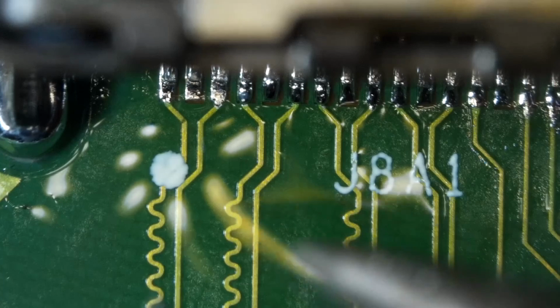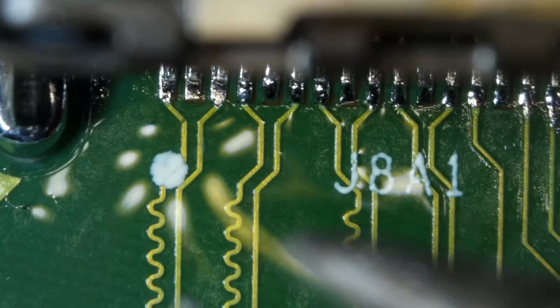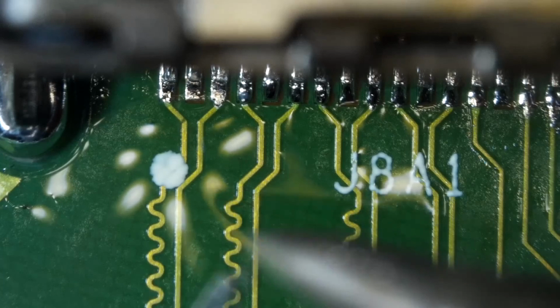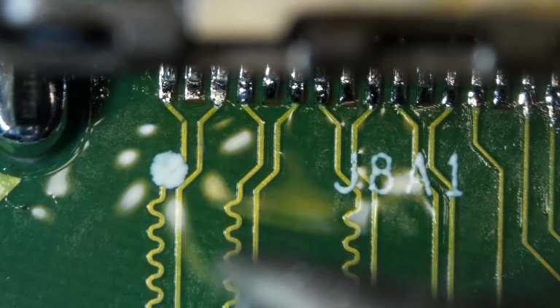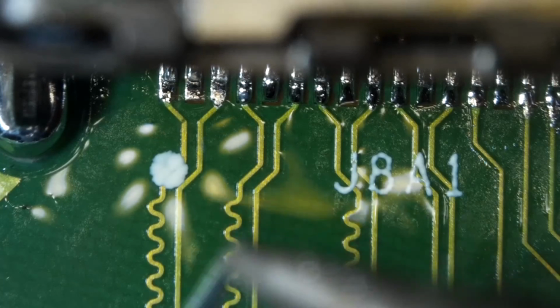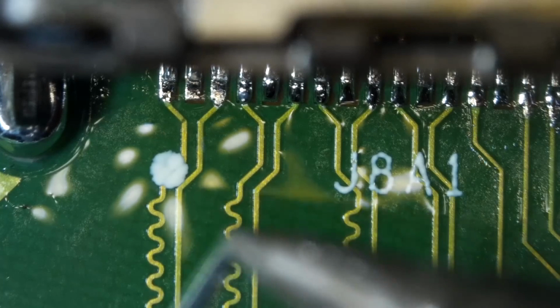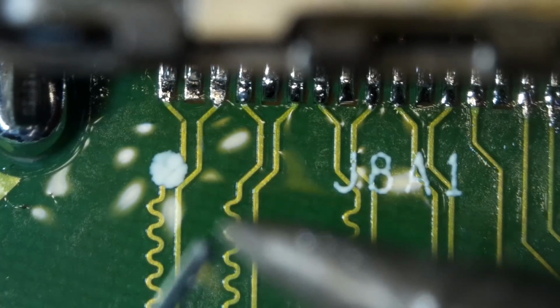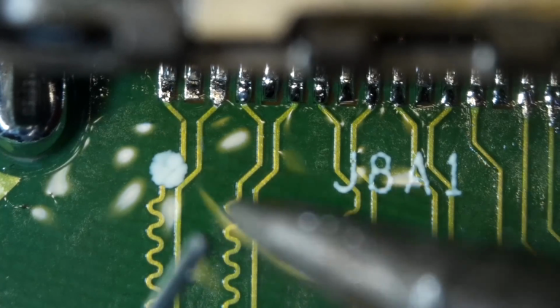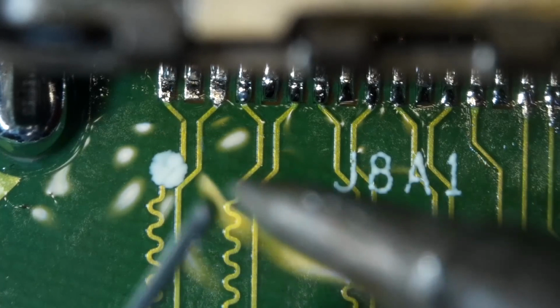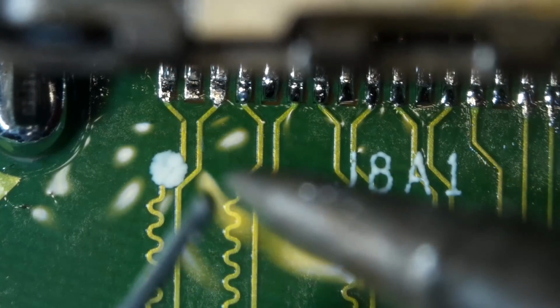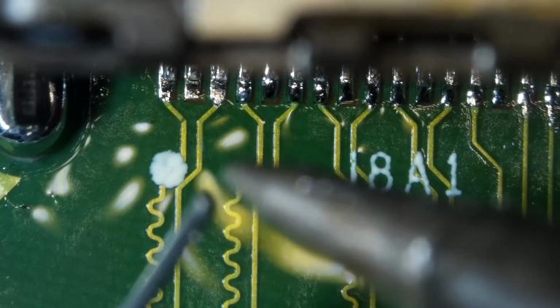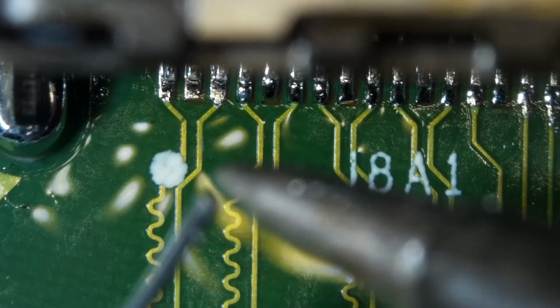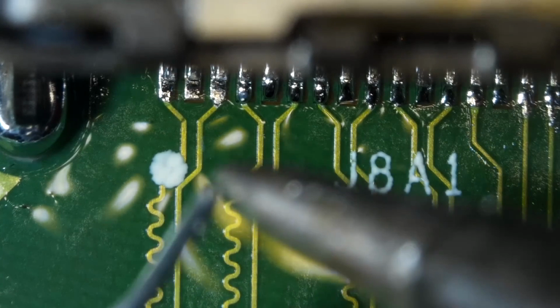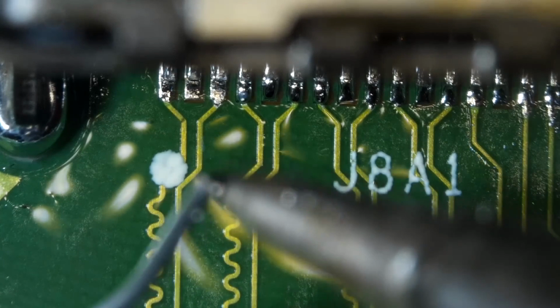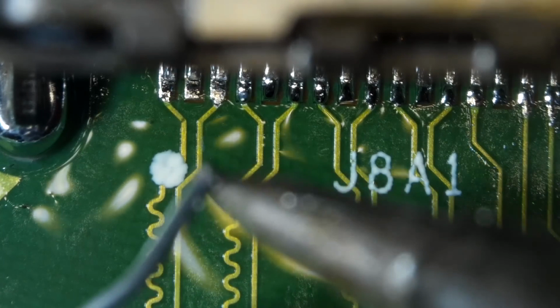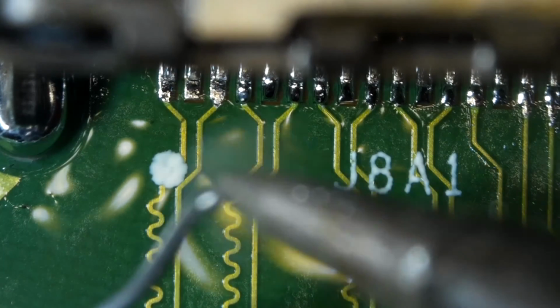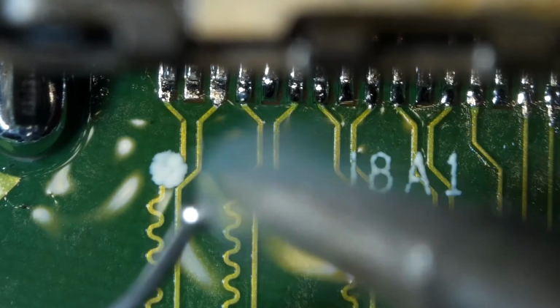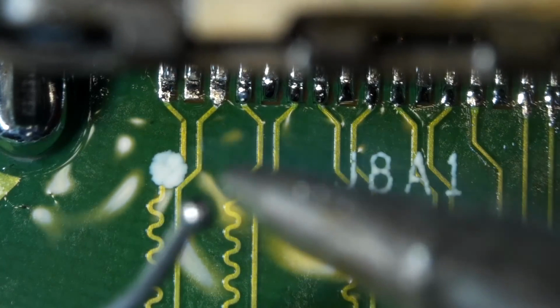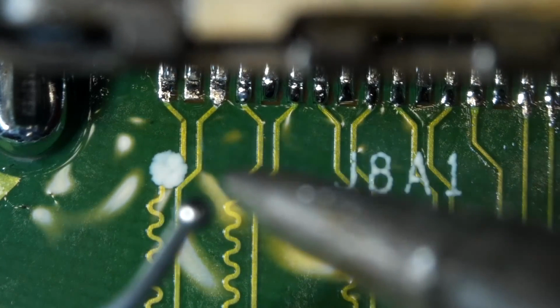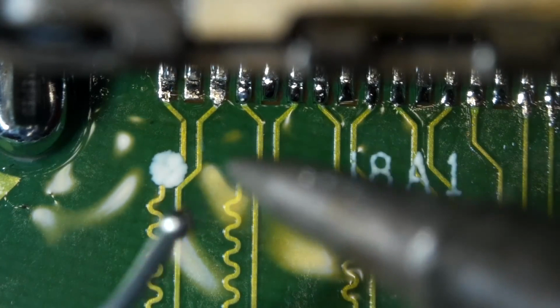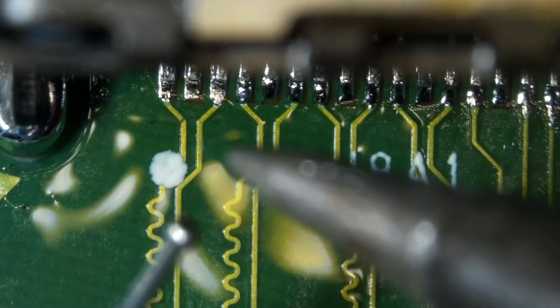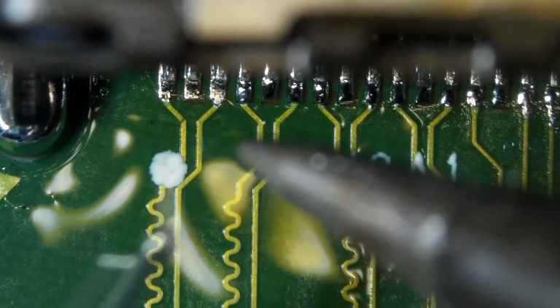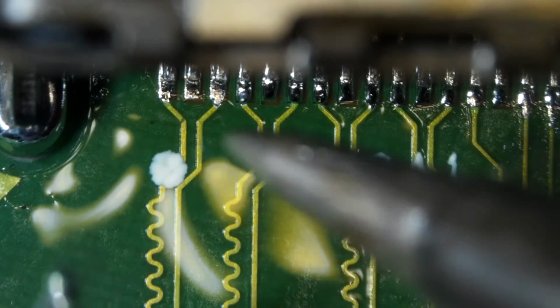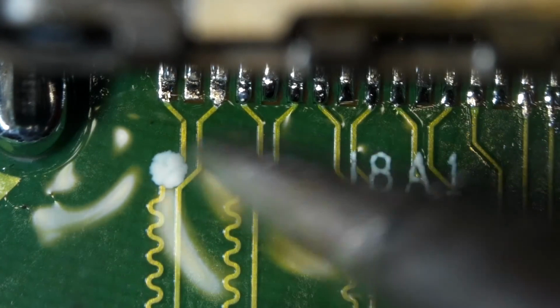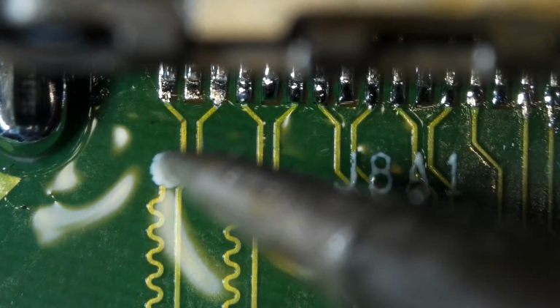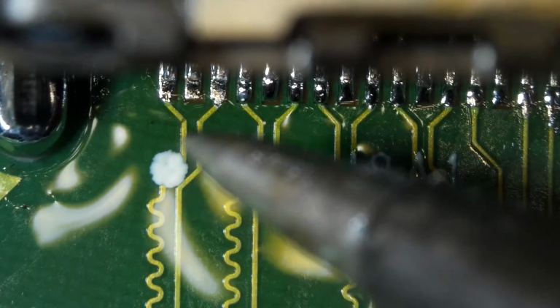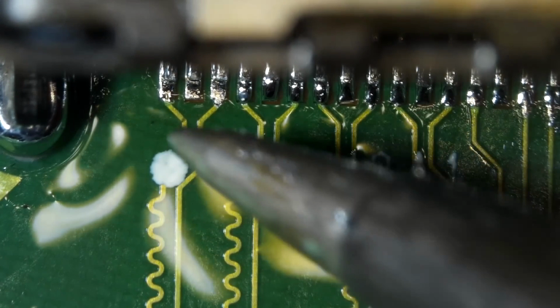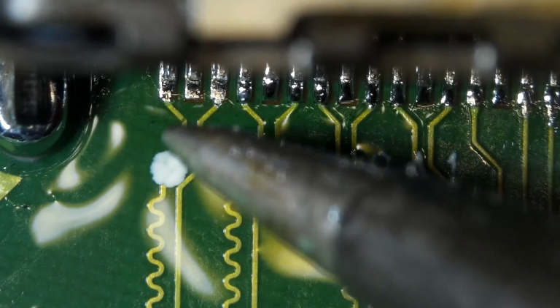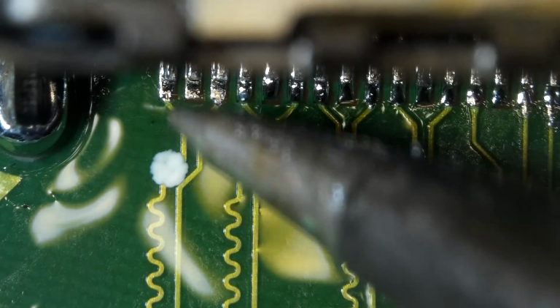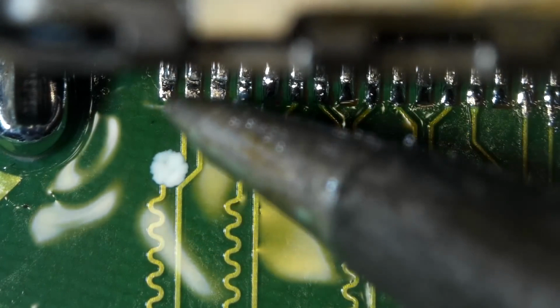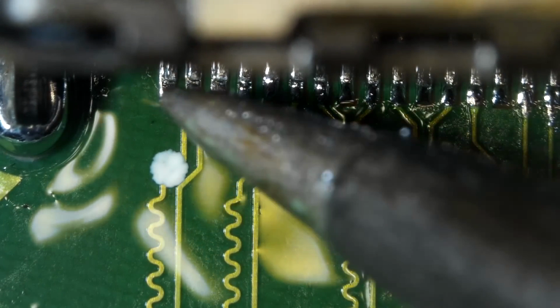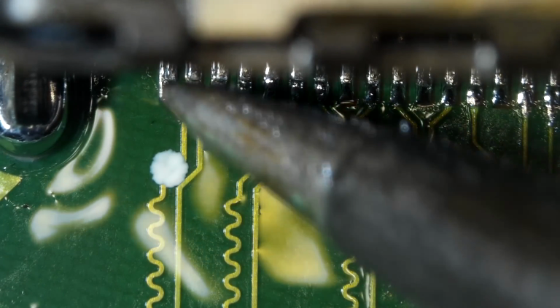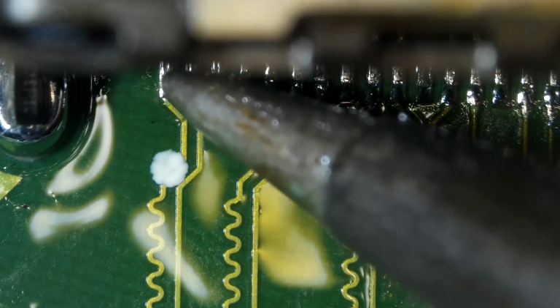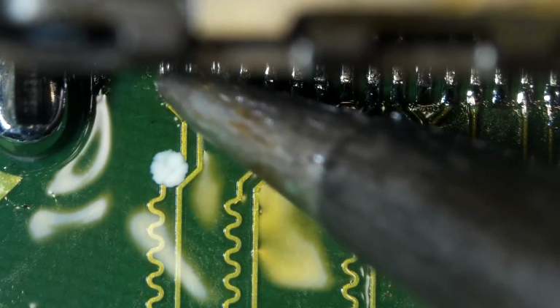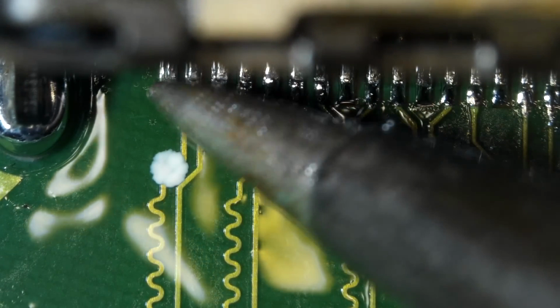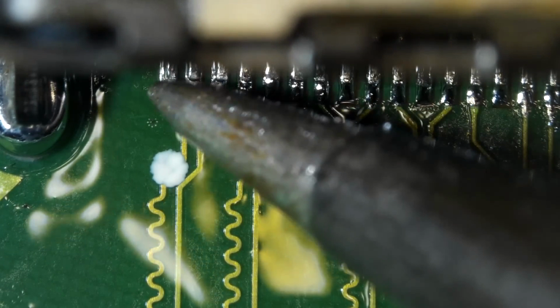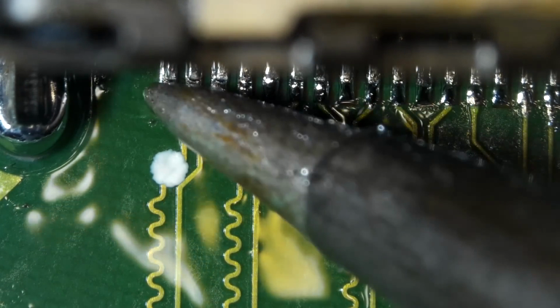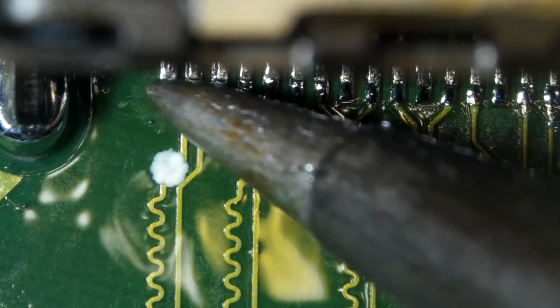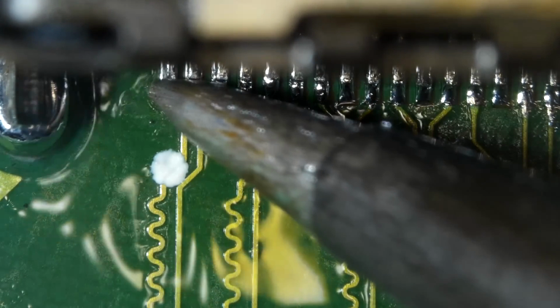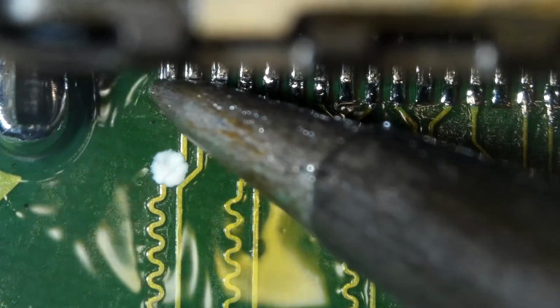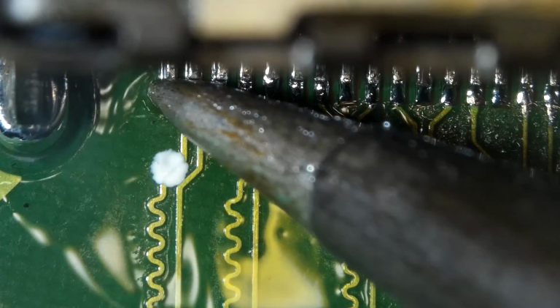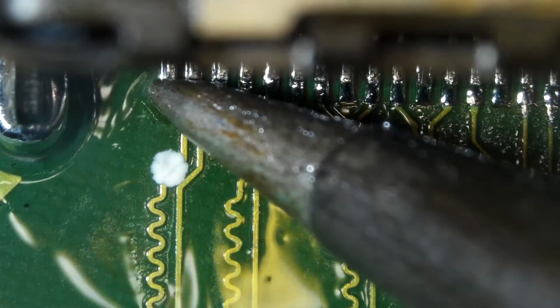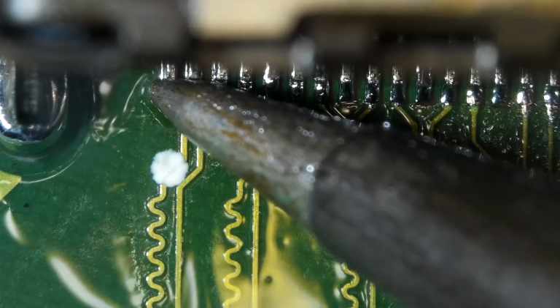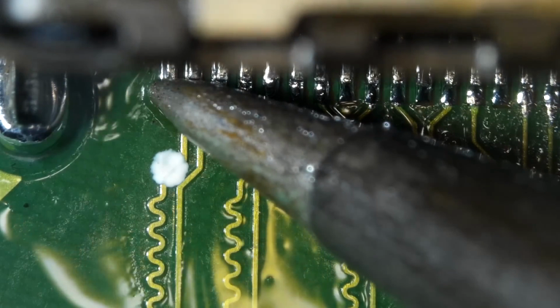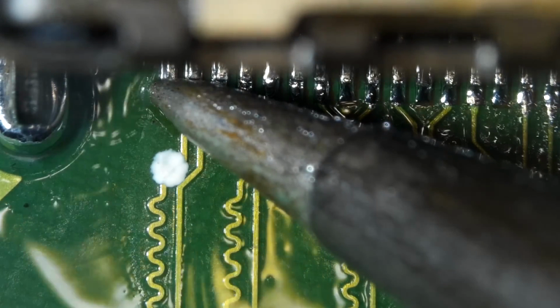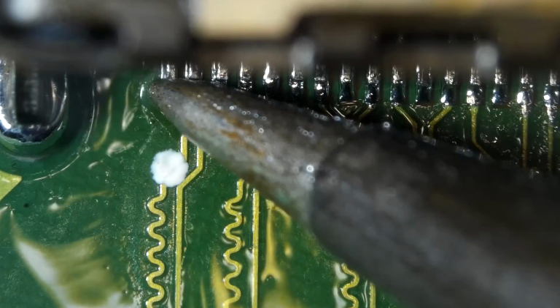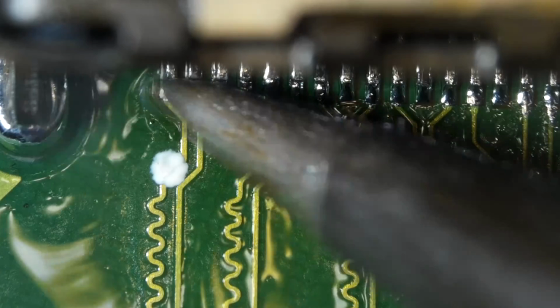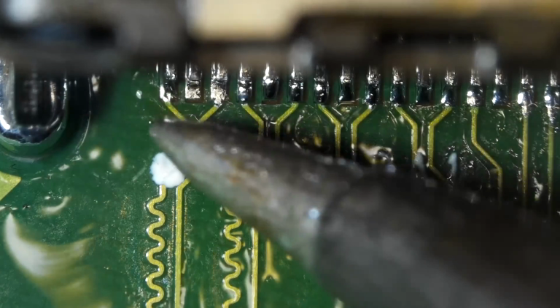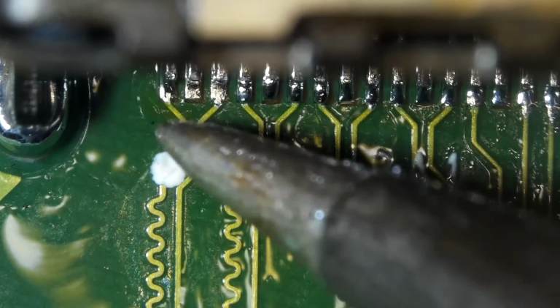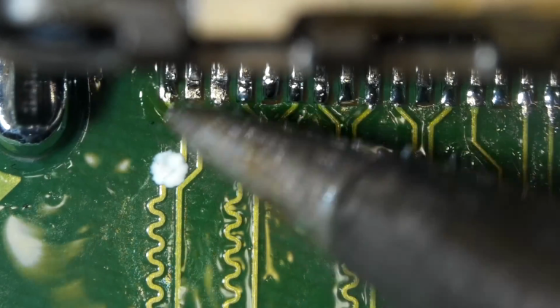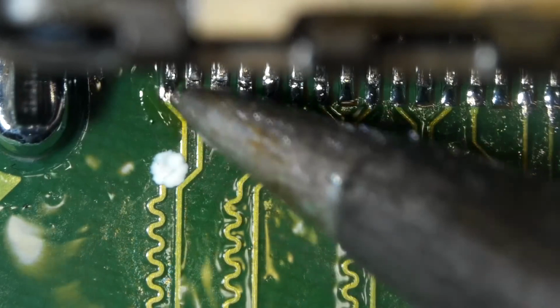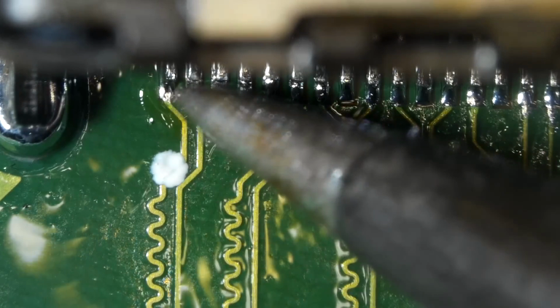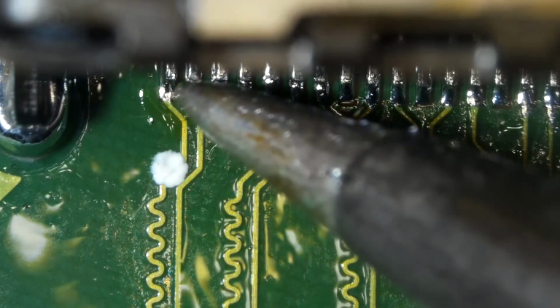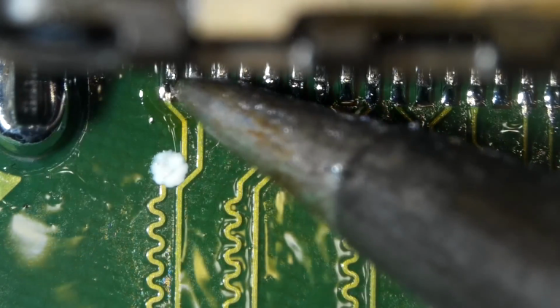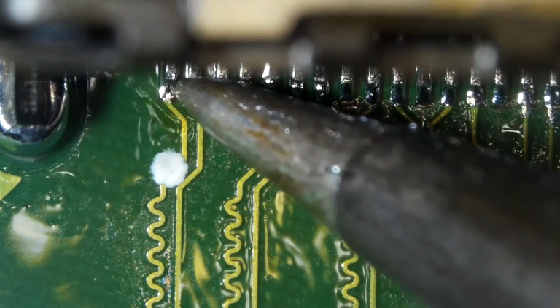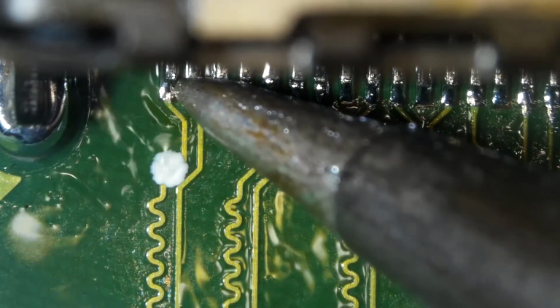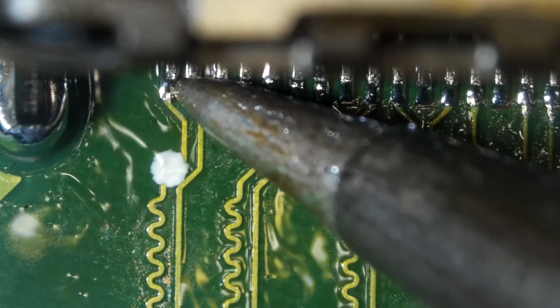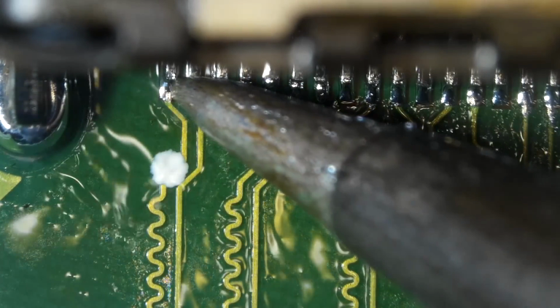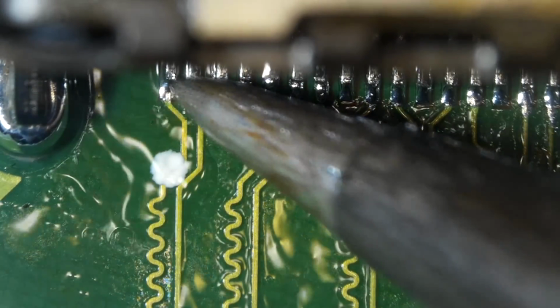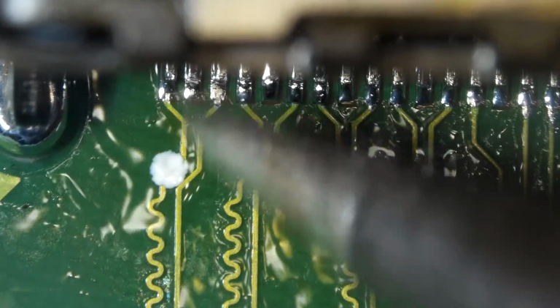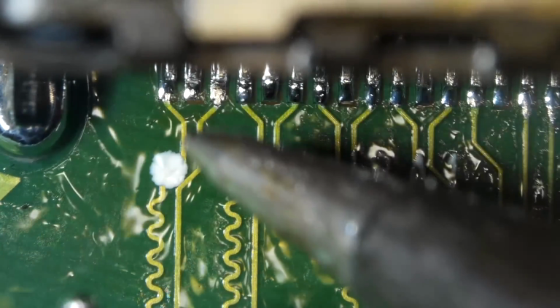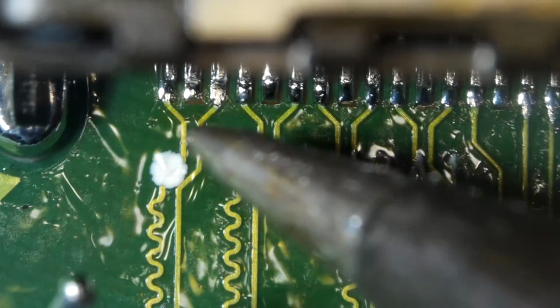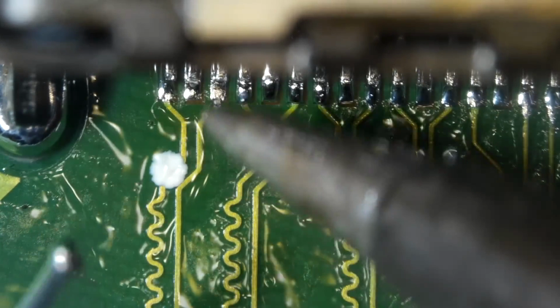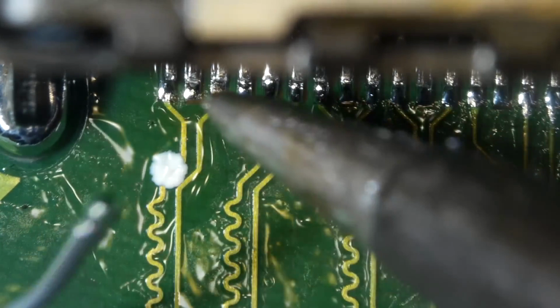Hello YouTube! Today I'm going to show you how to solder a charging port like a pro. Okay, let's get it started.